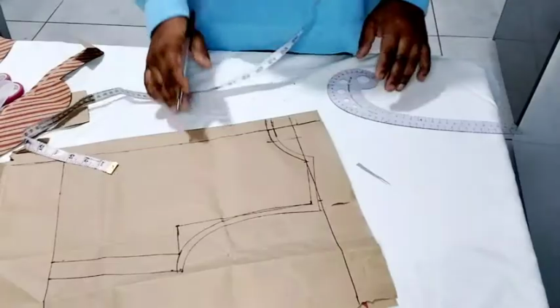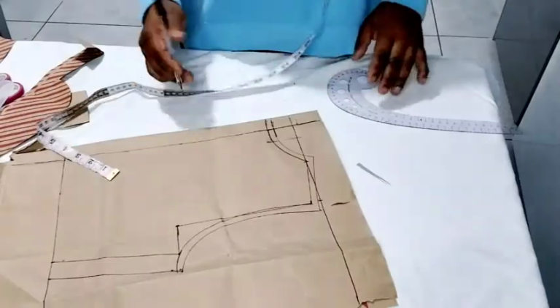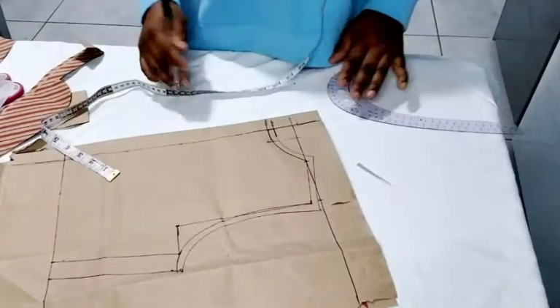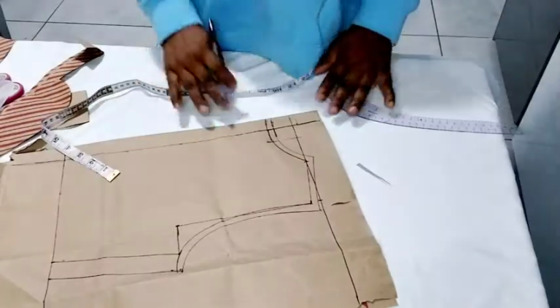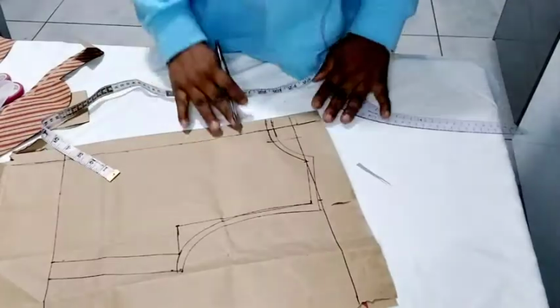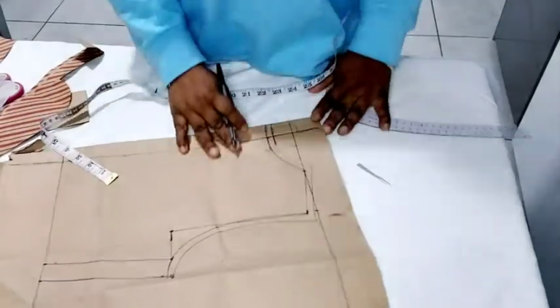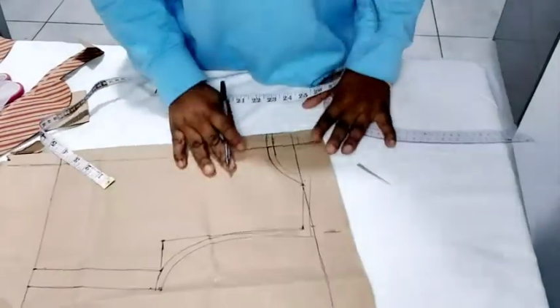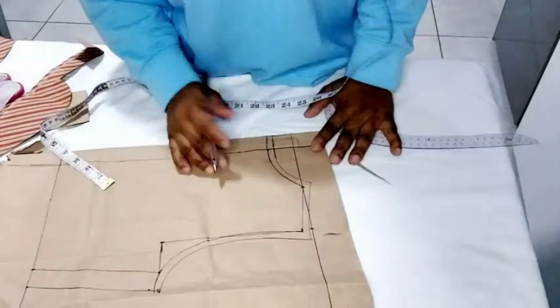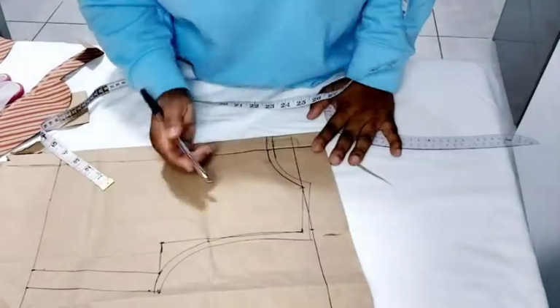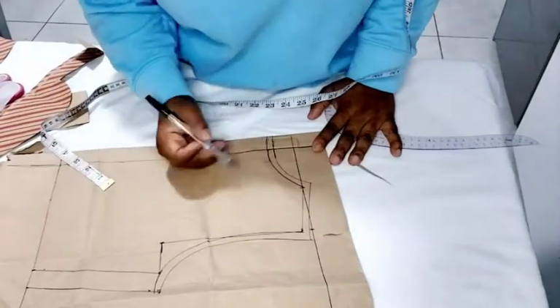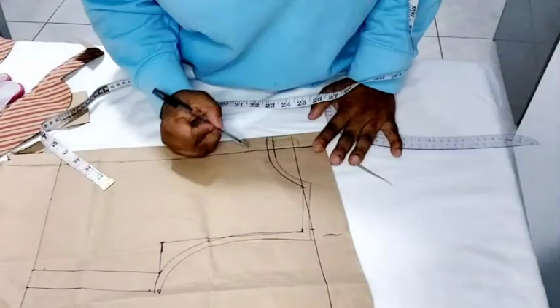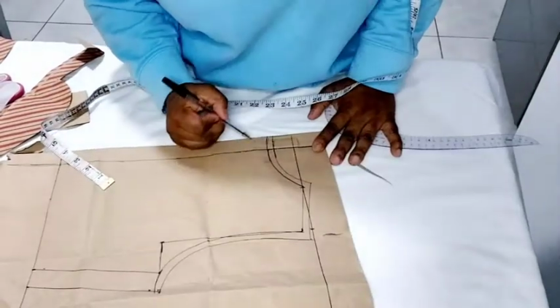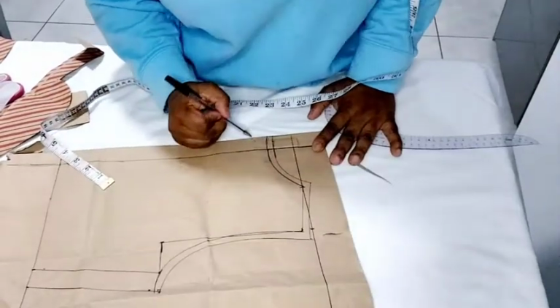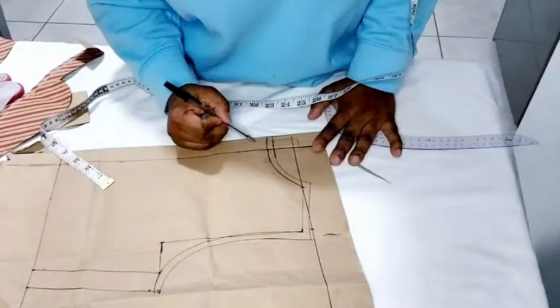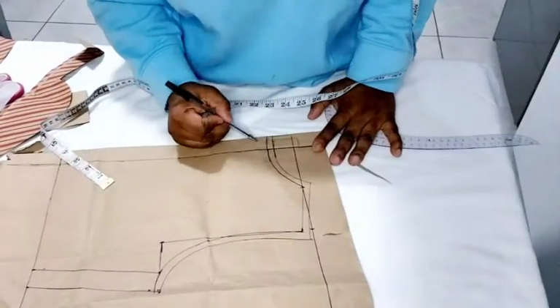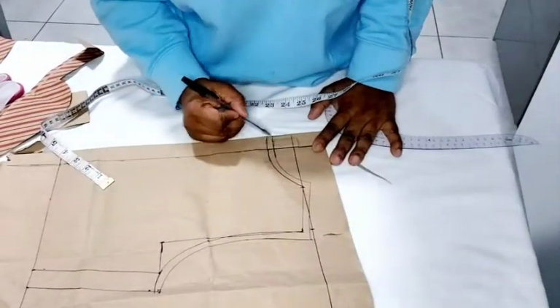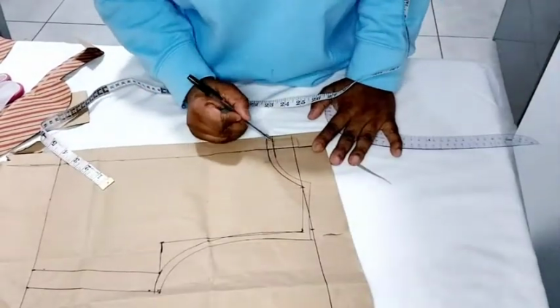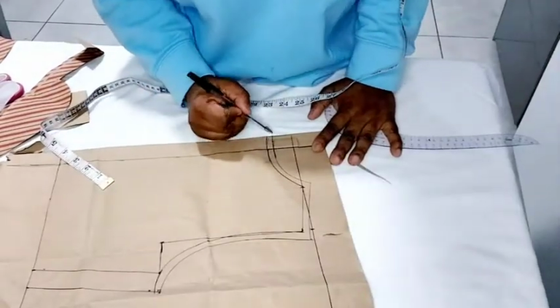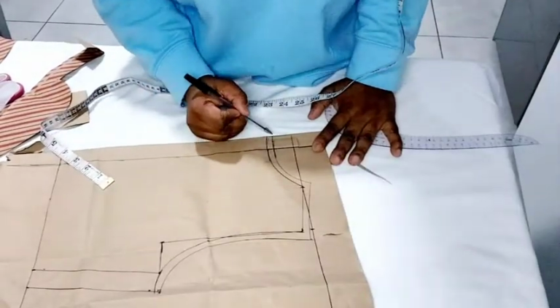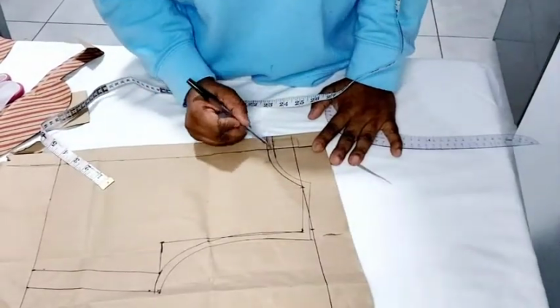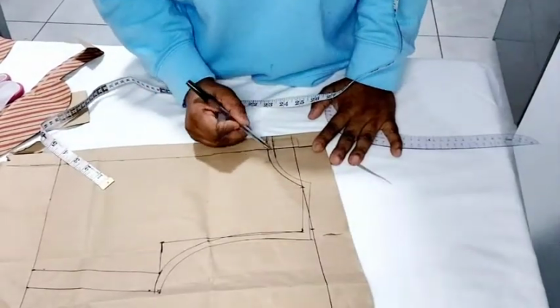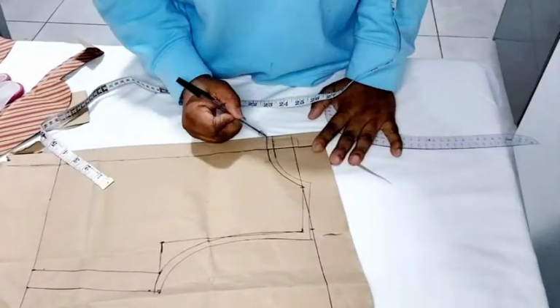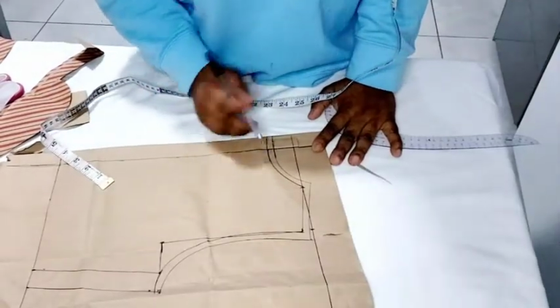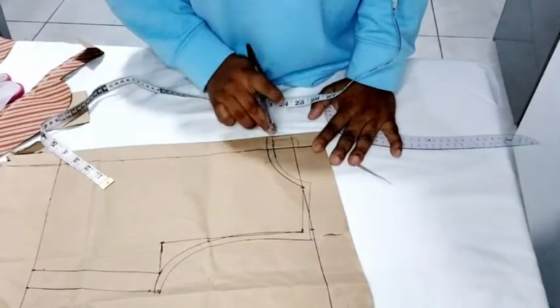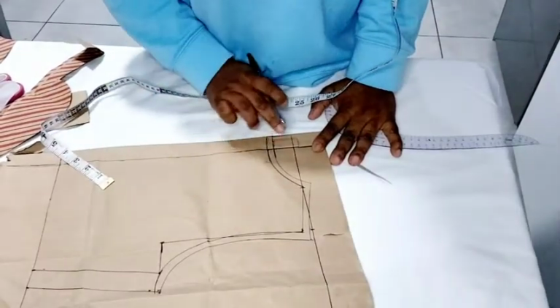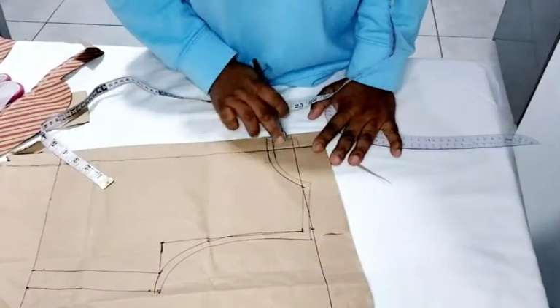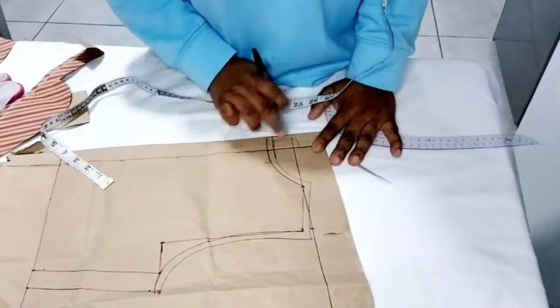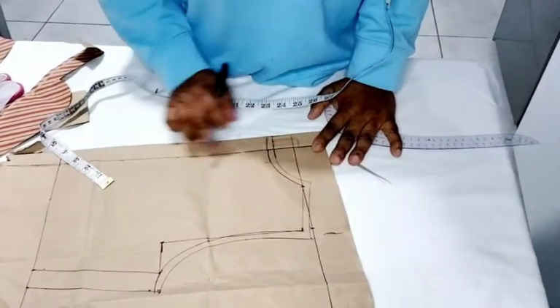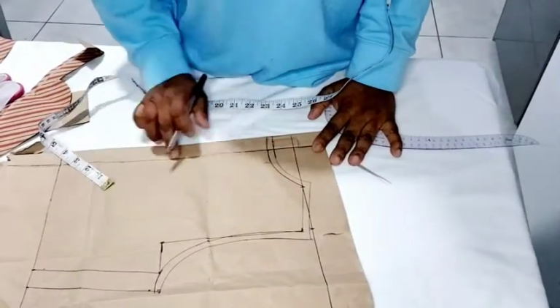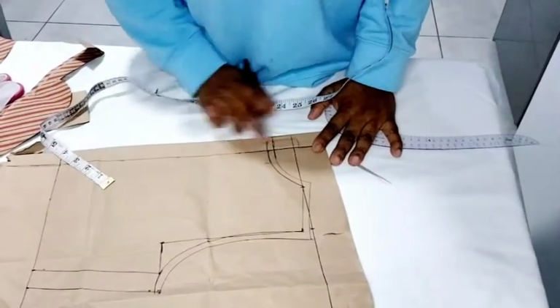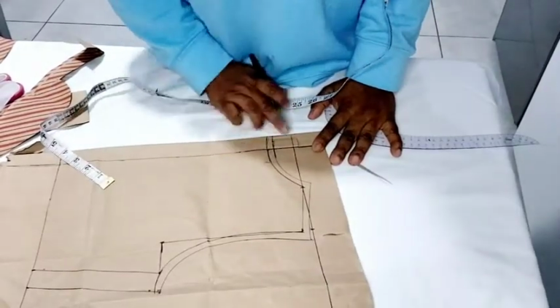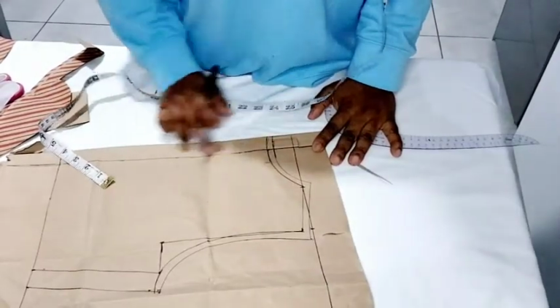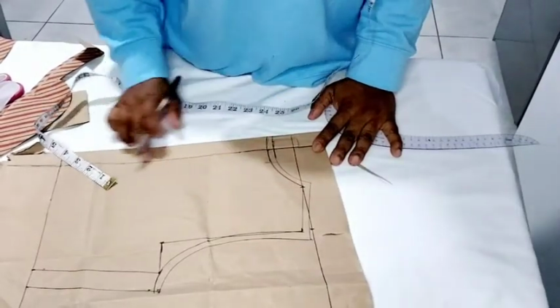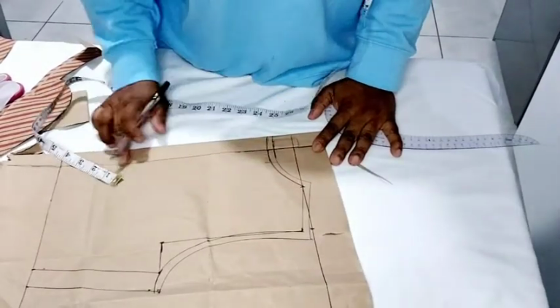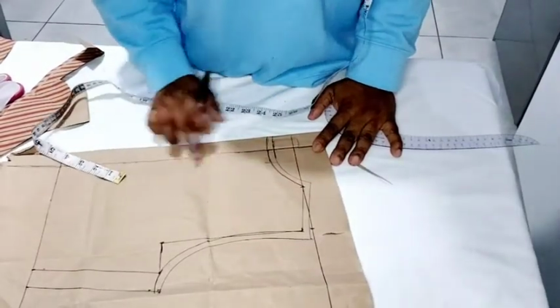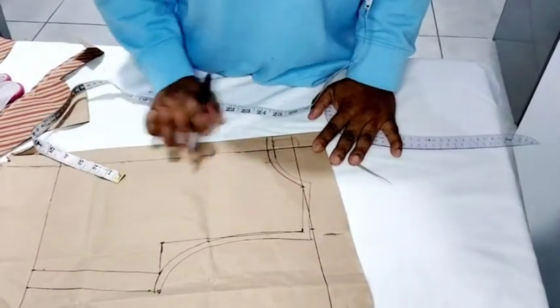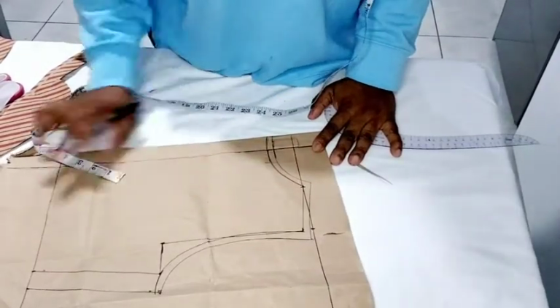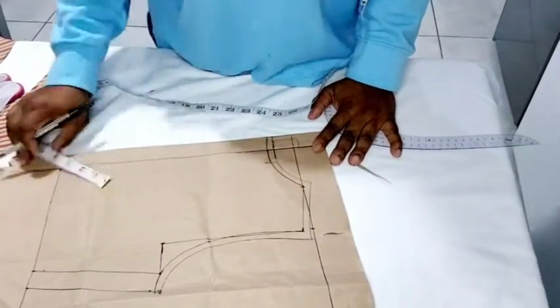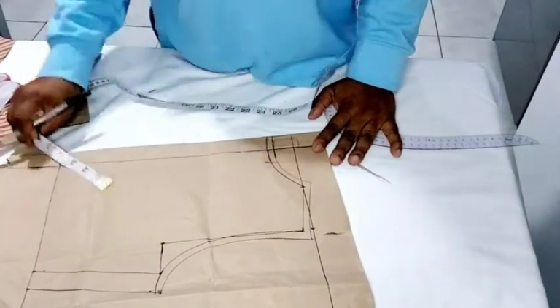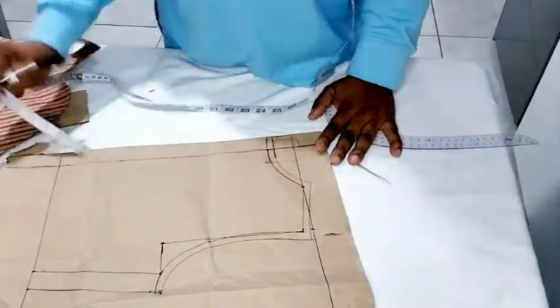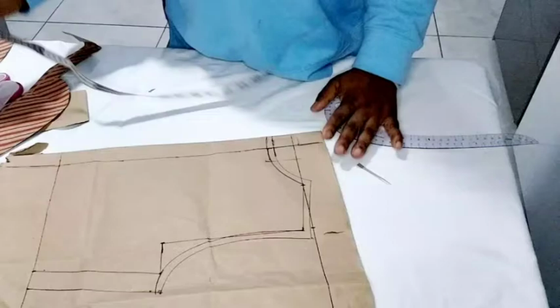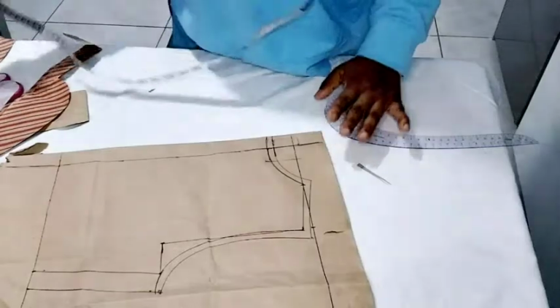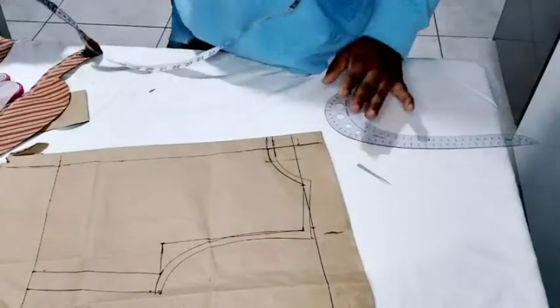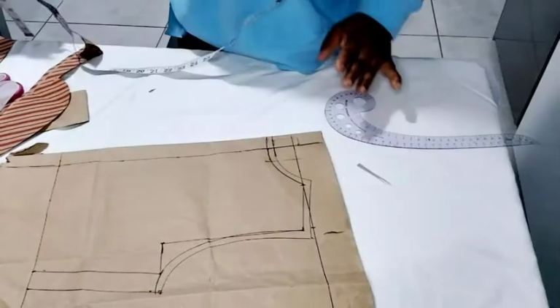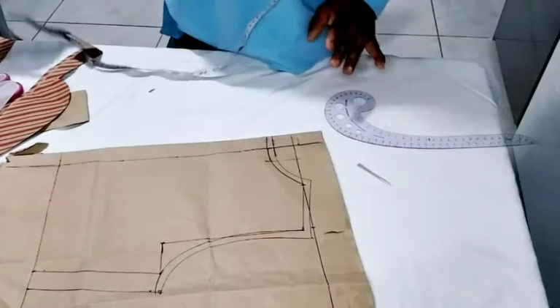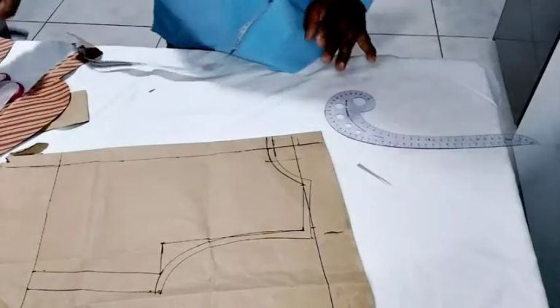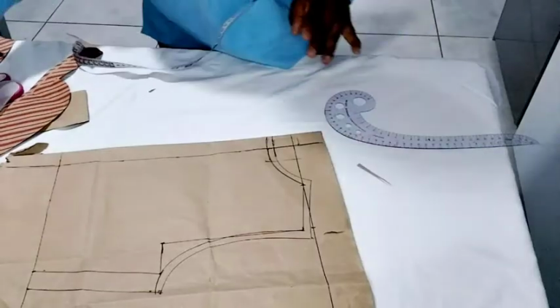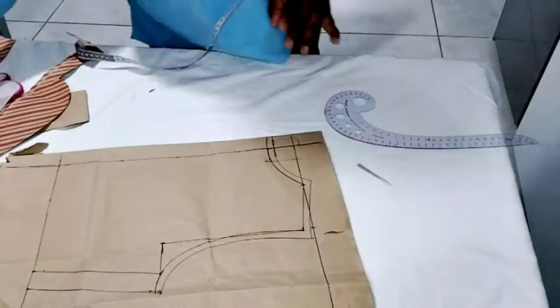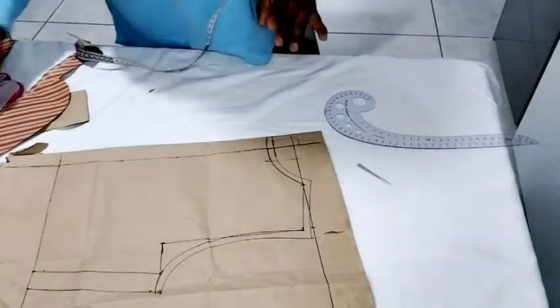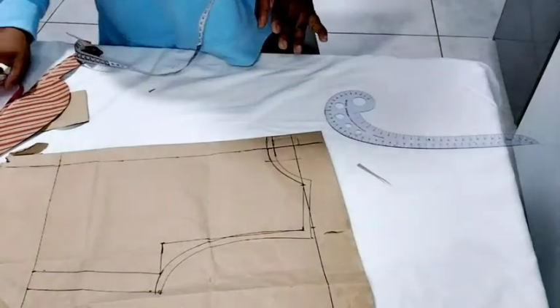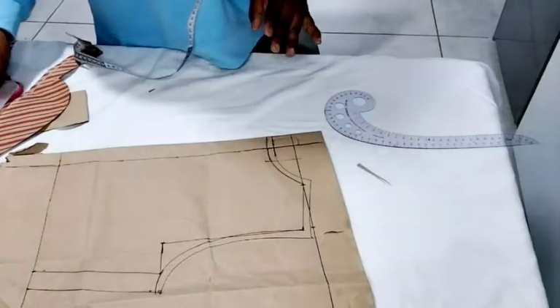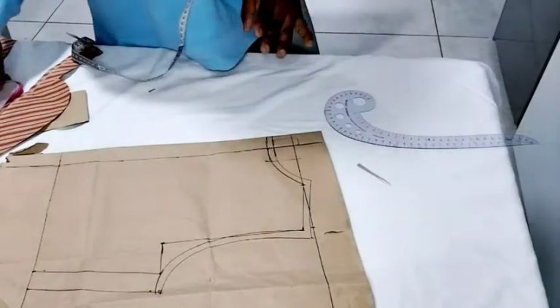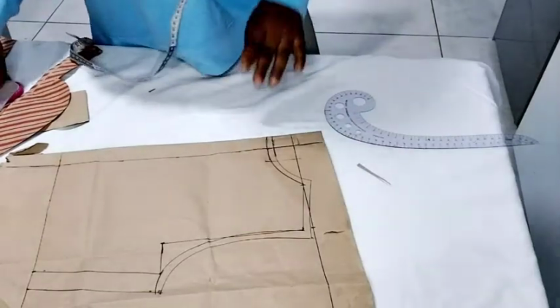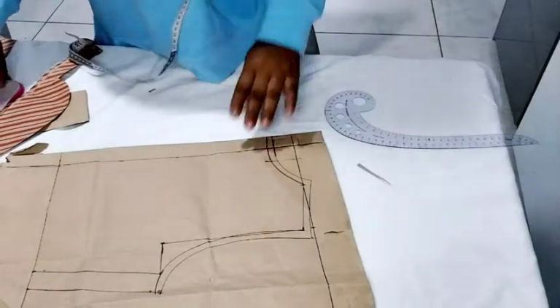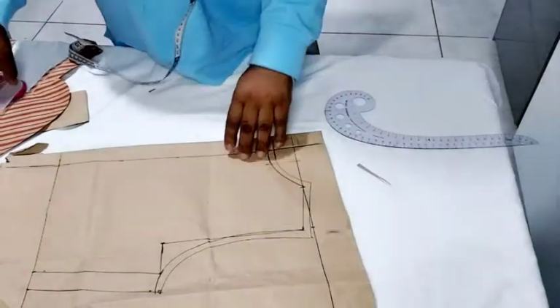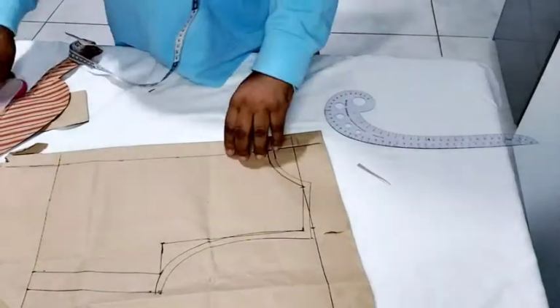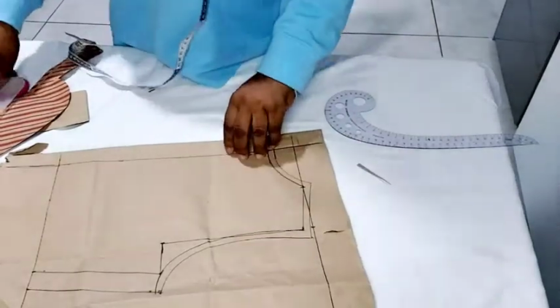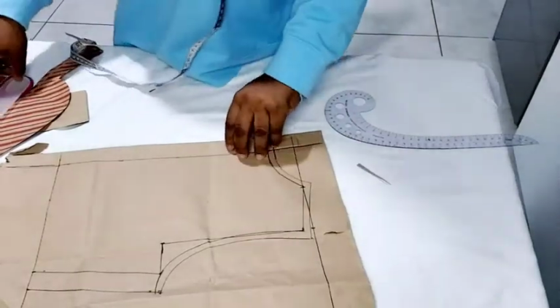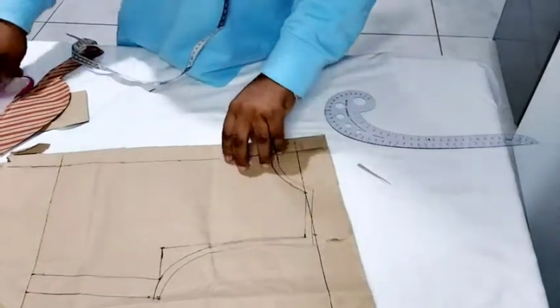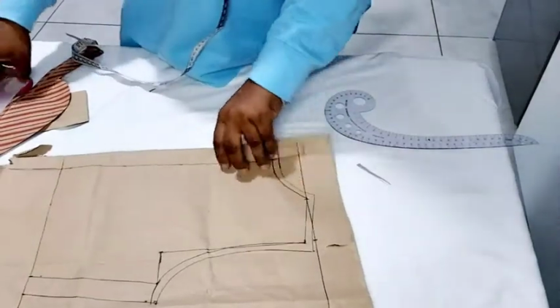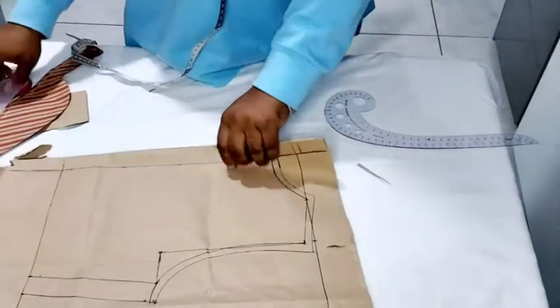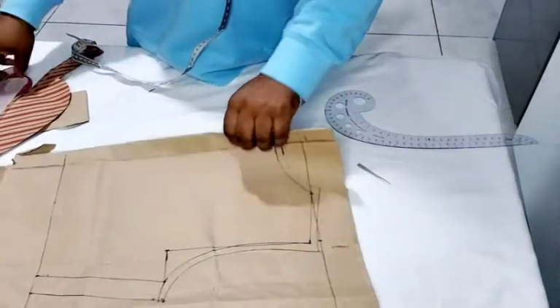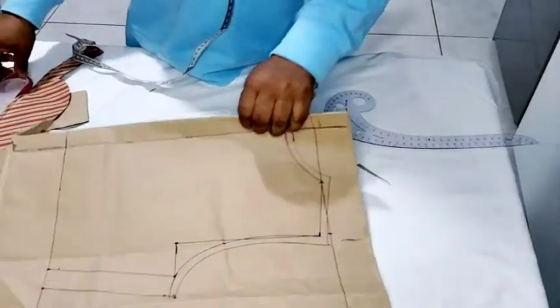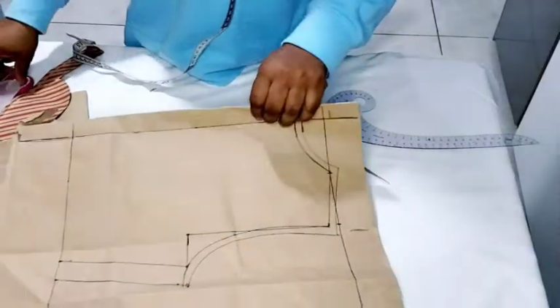For the neck, I just traced it past the zip allowance. Now we're done with the back and we're just going to cut it out.